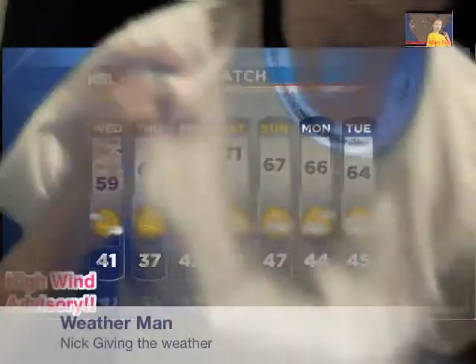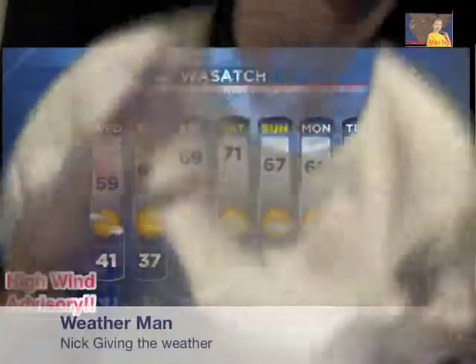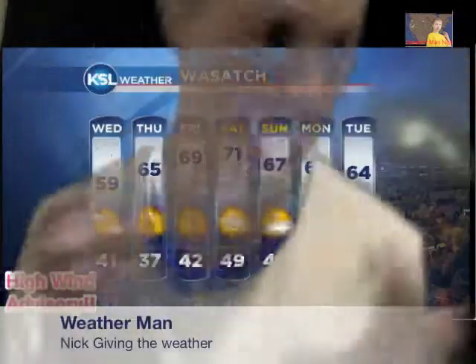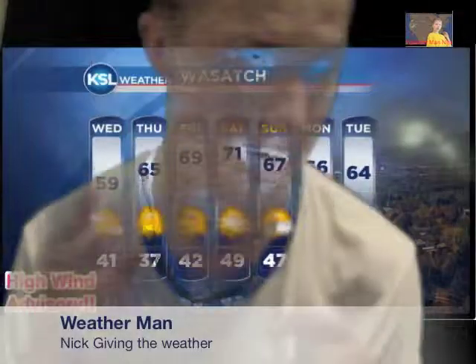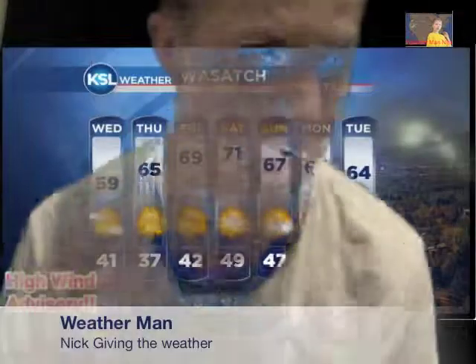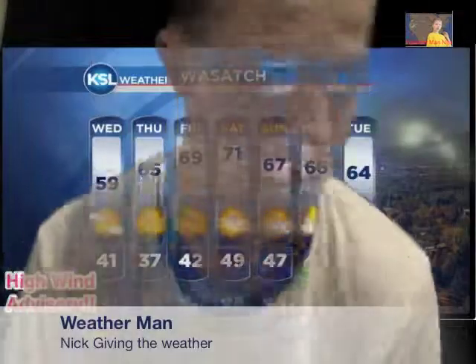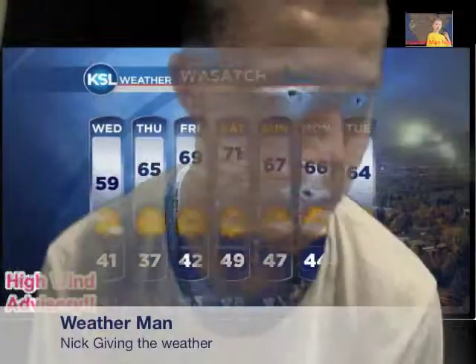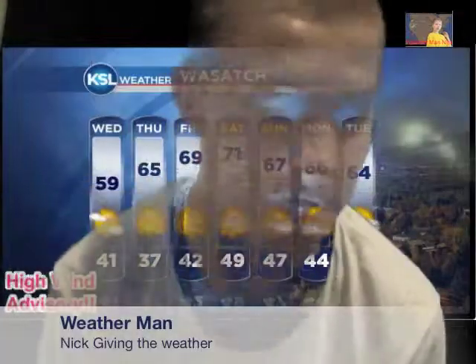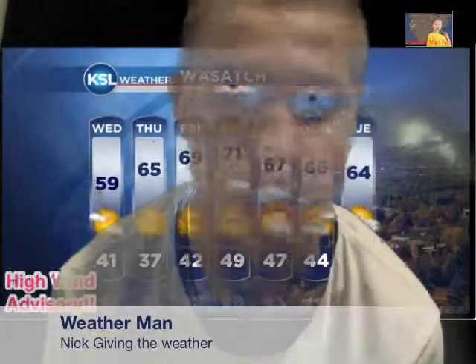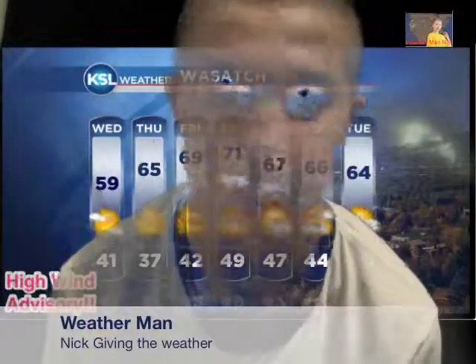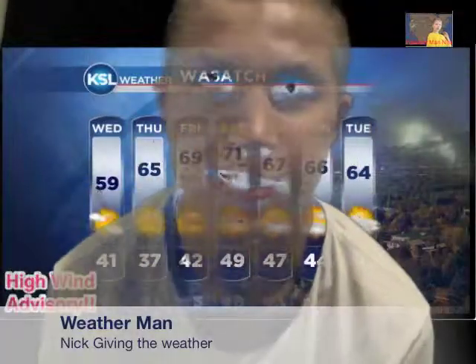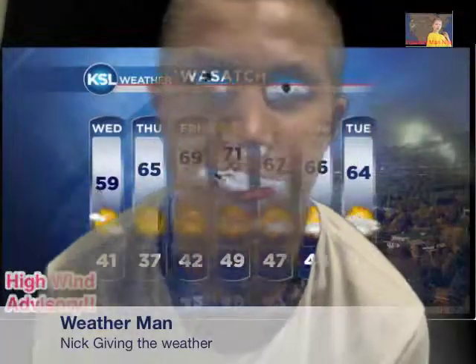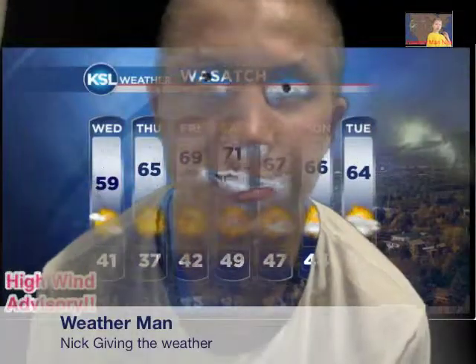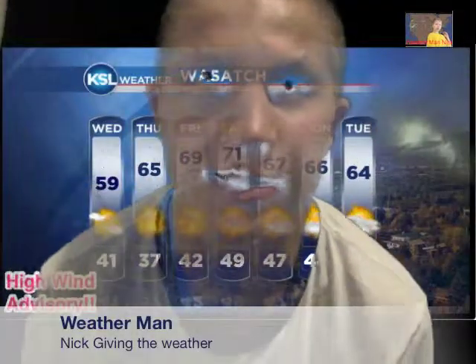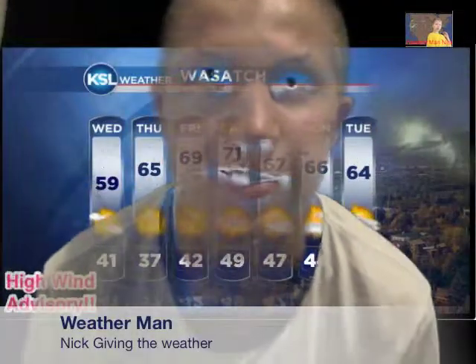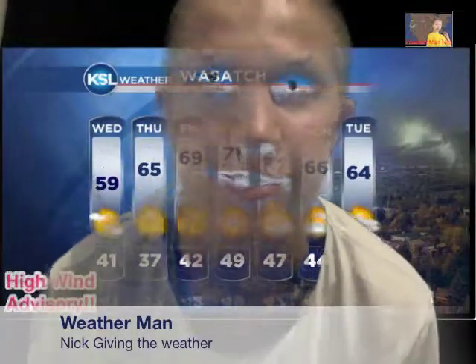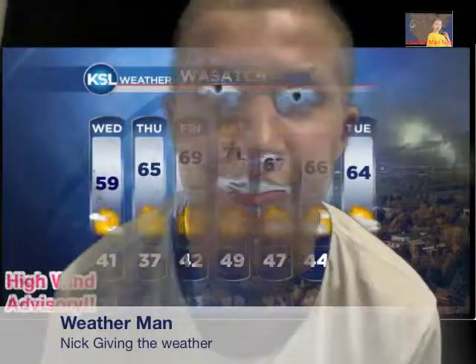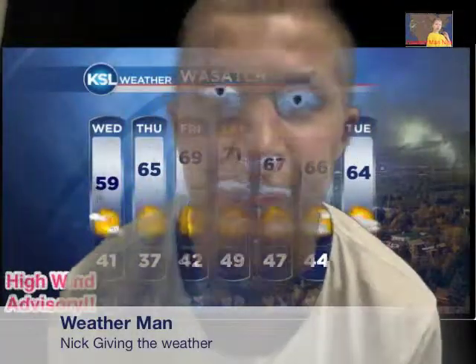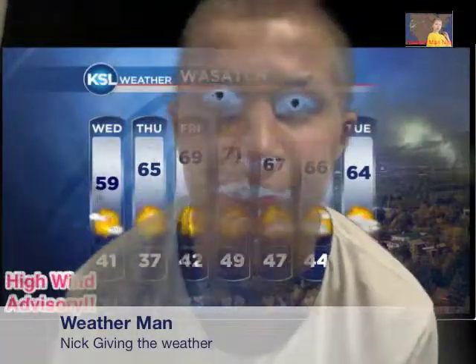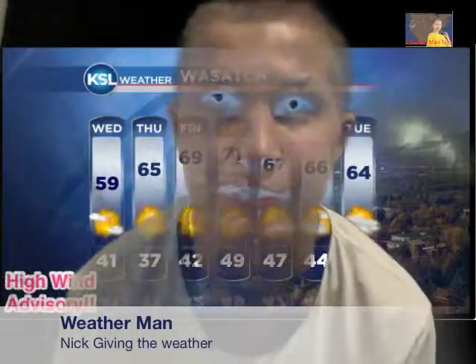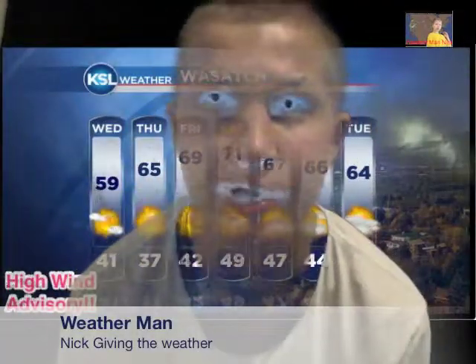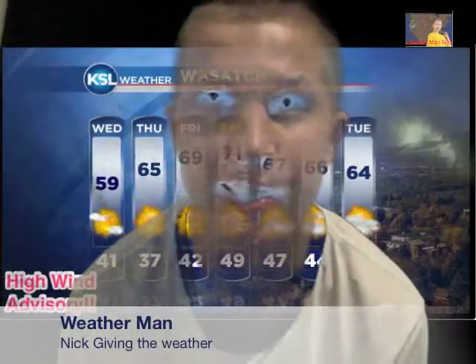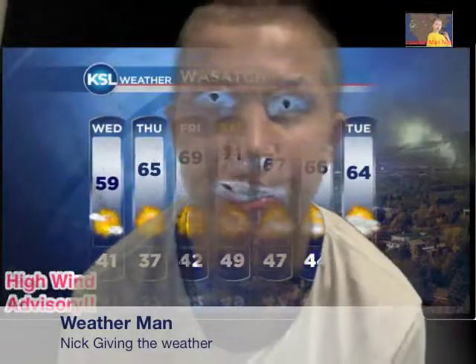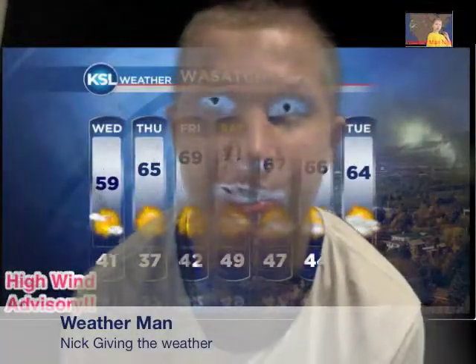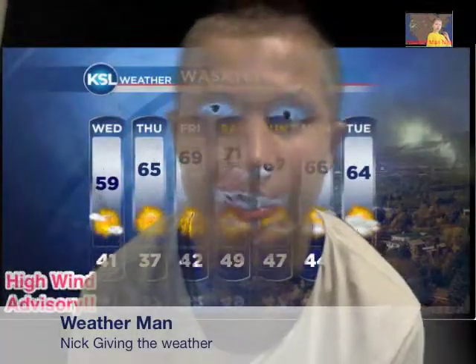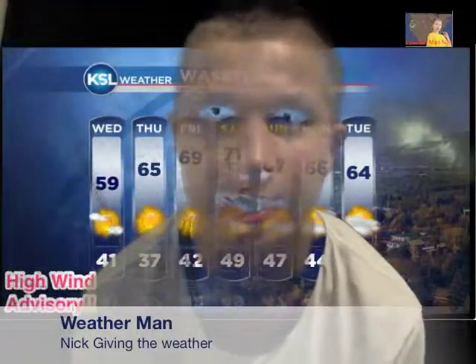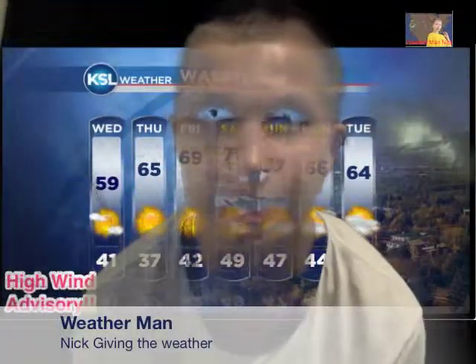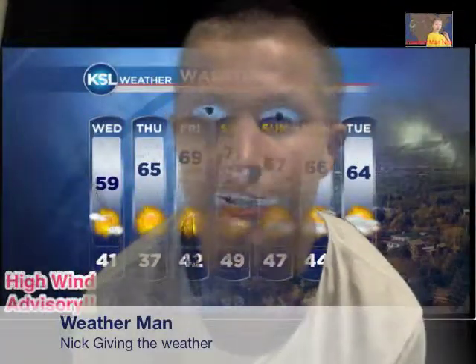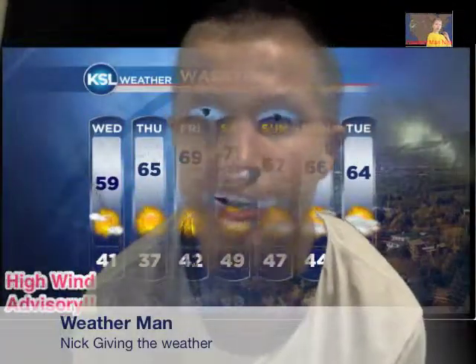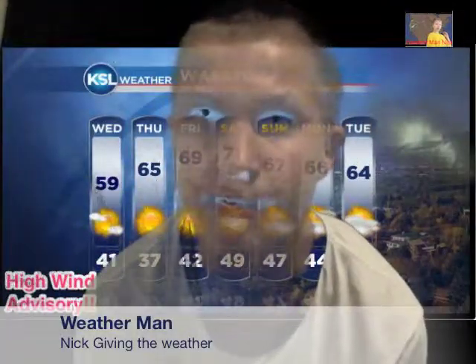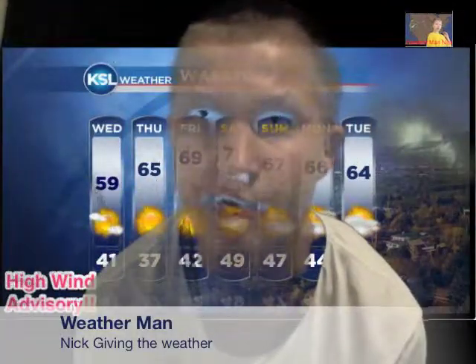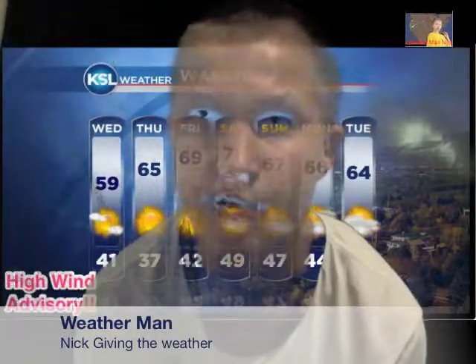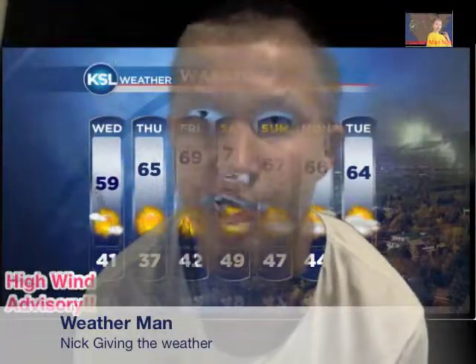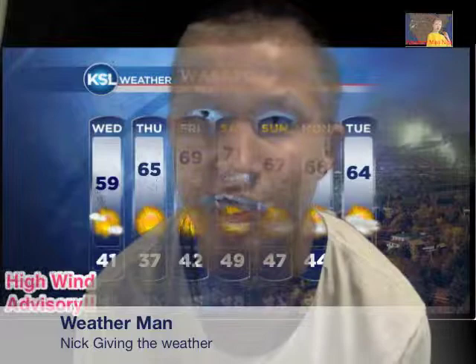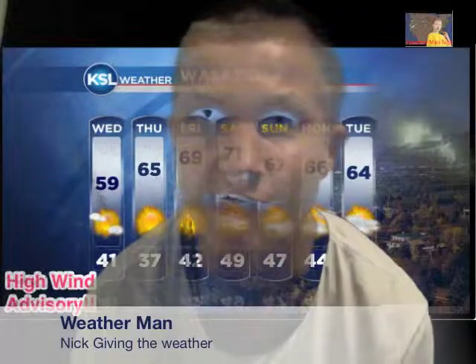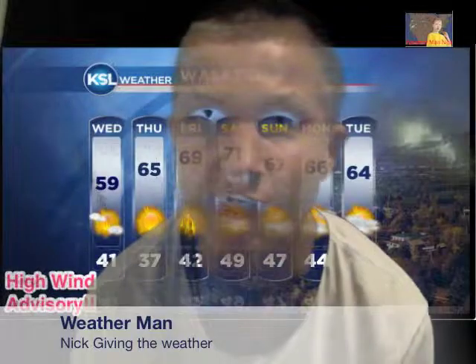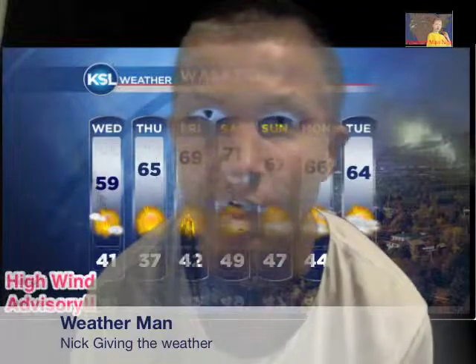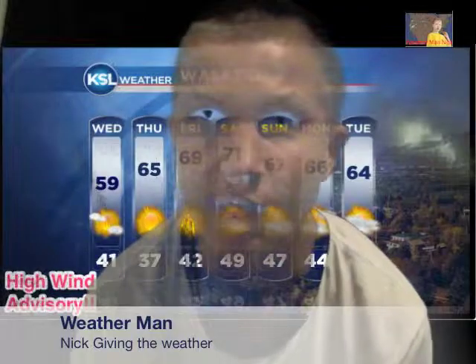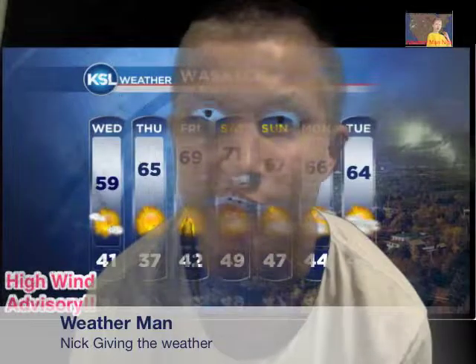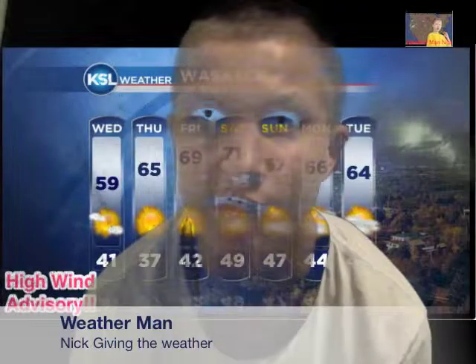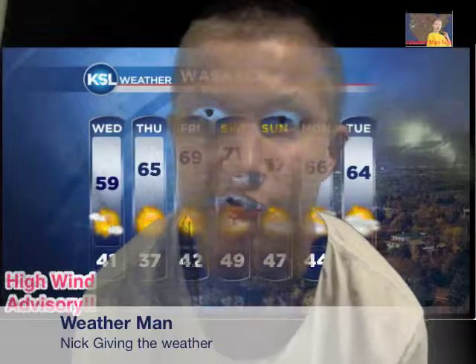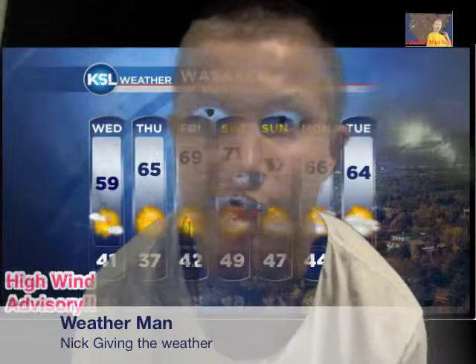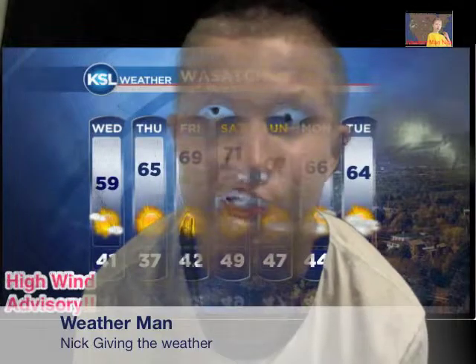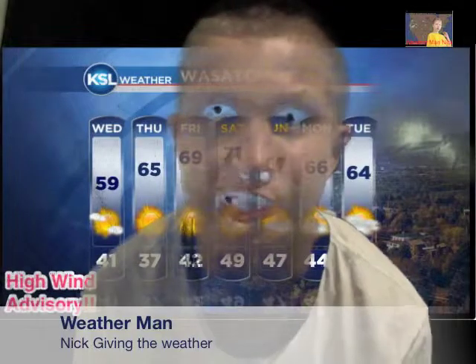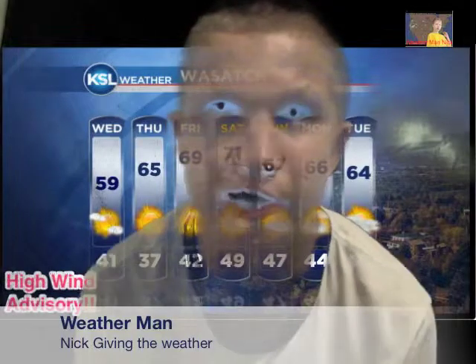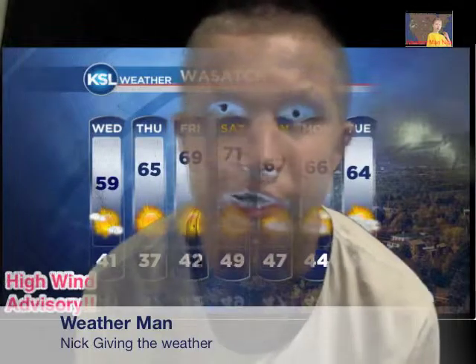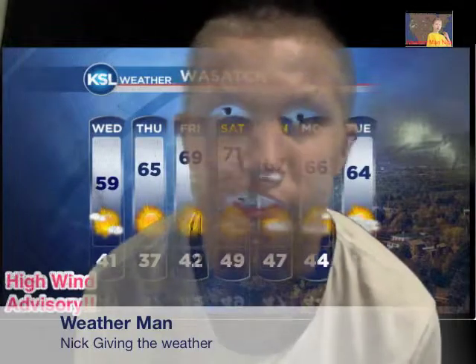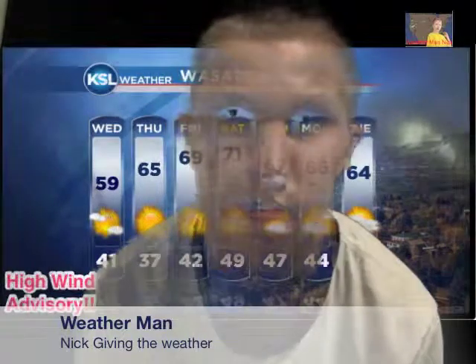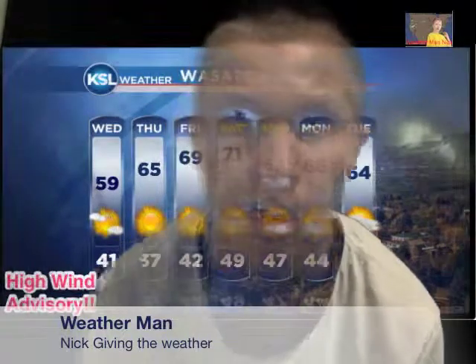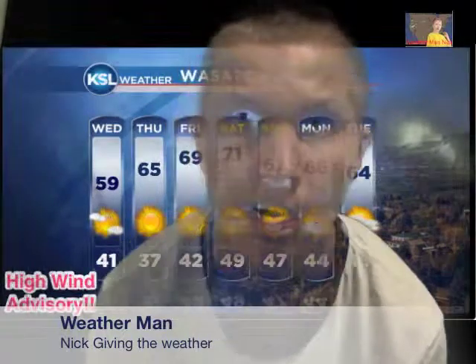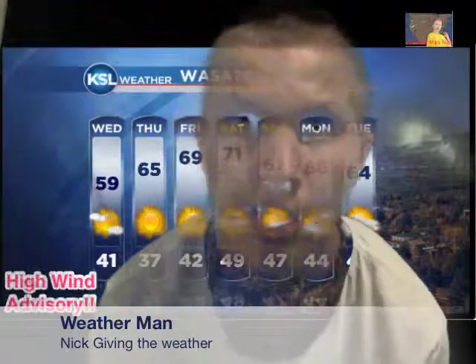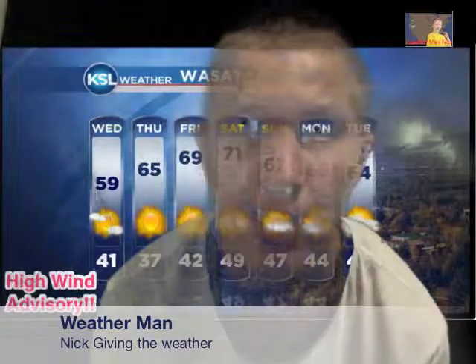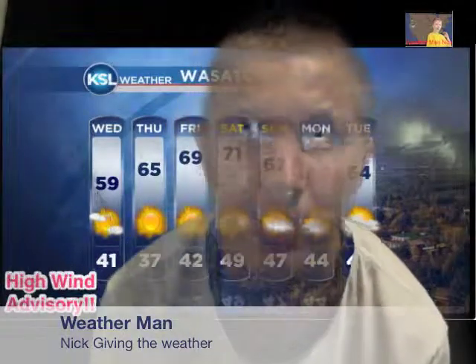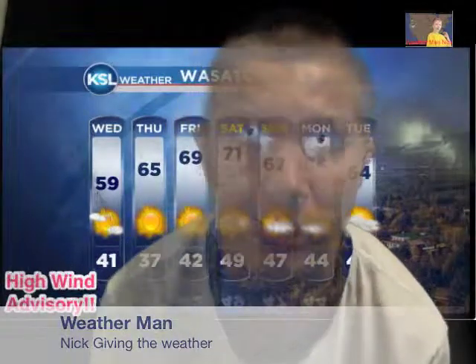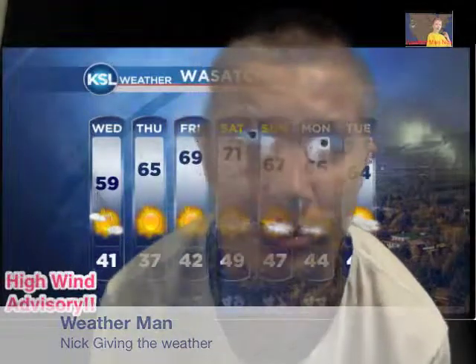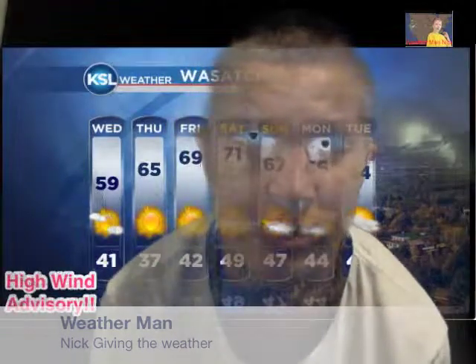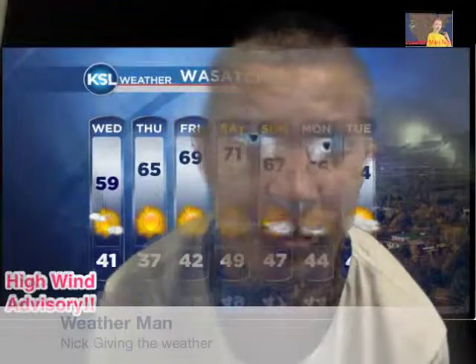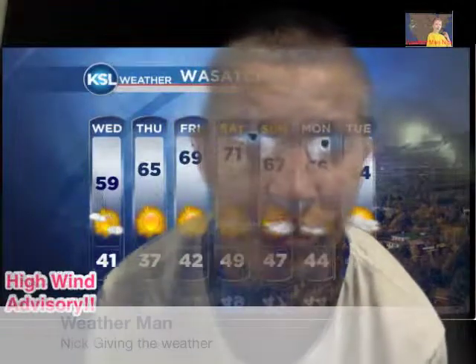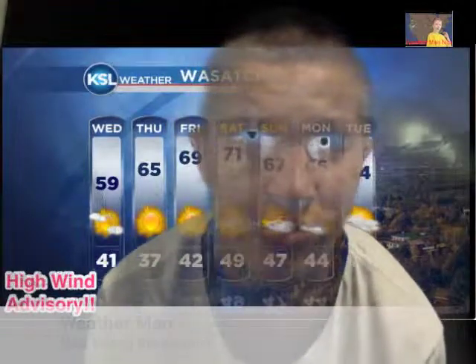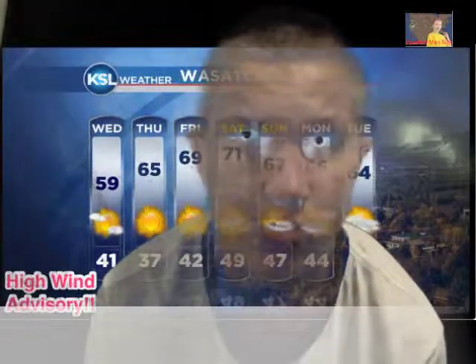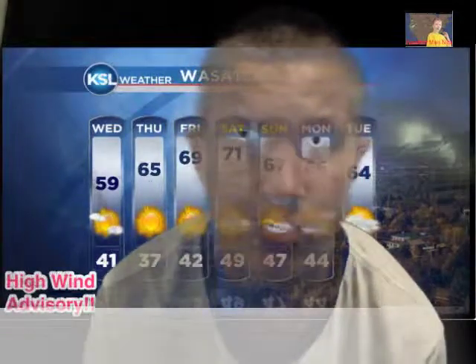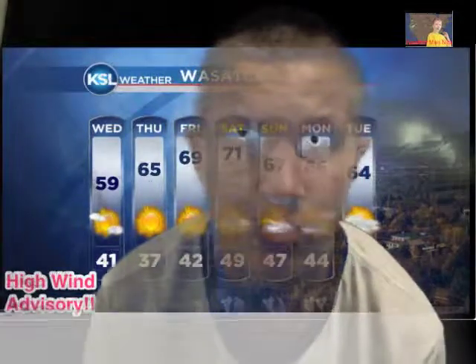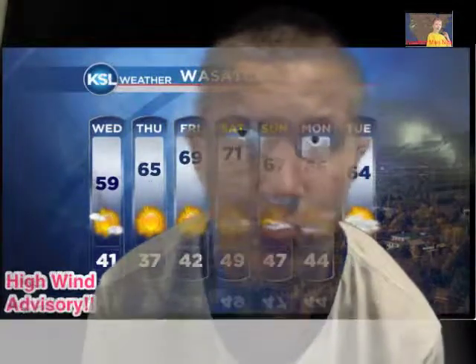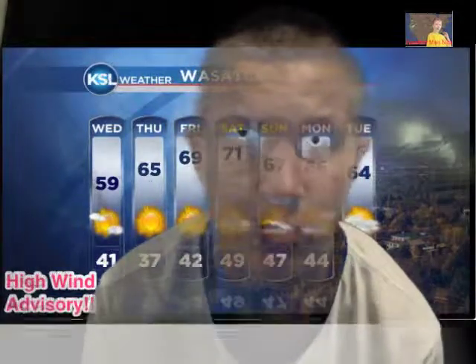Hello, and this is Weatherman Nick here. I'm going to give you the weather for Tuesday, October 16, 2012.